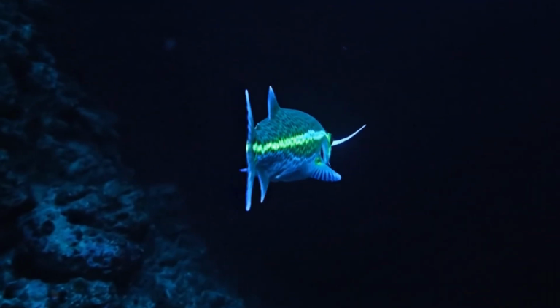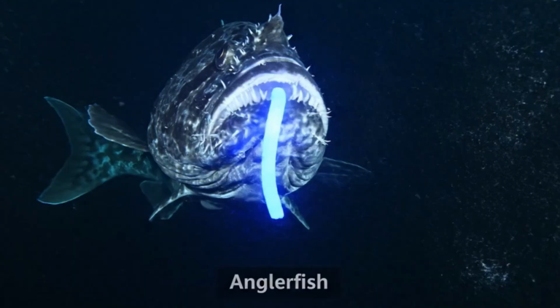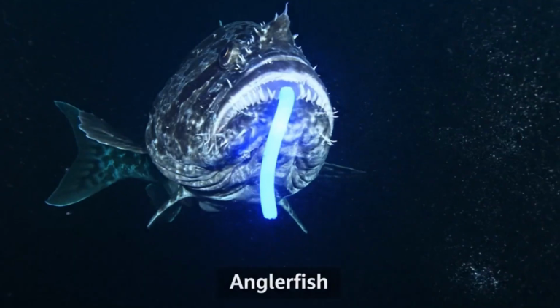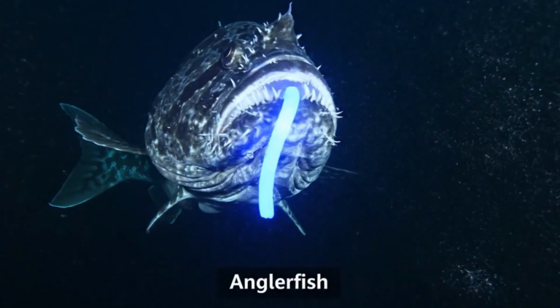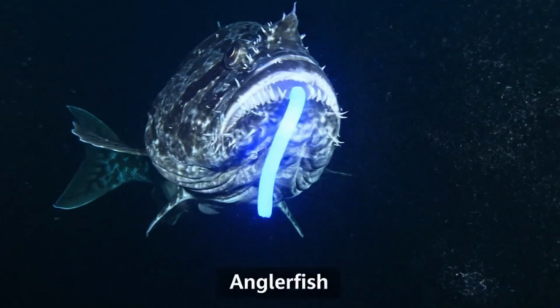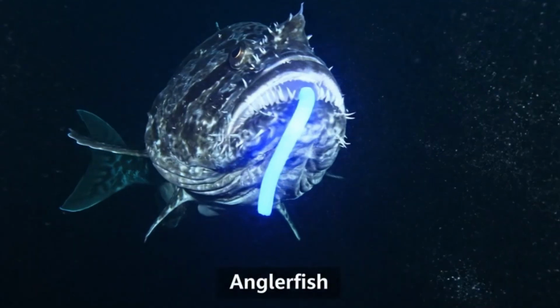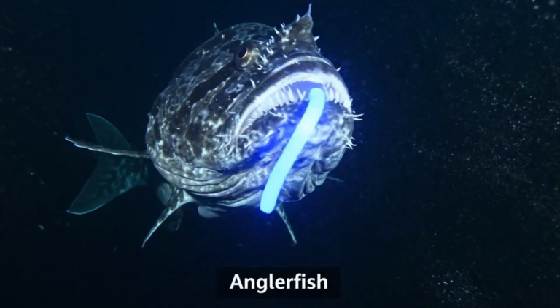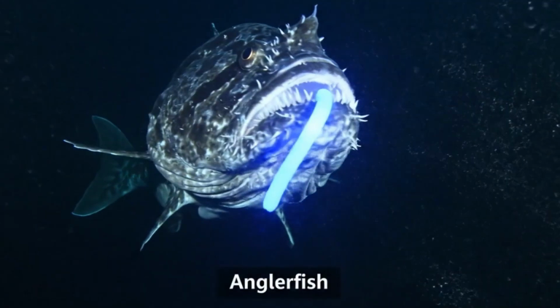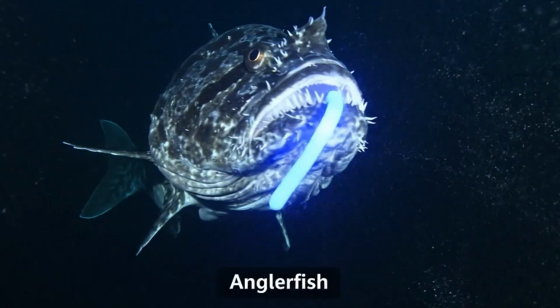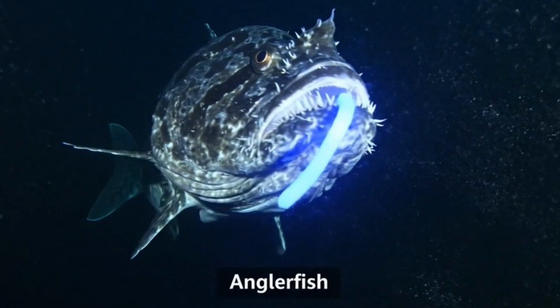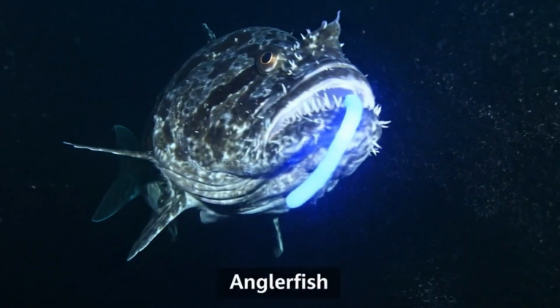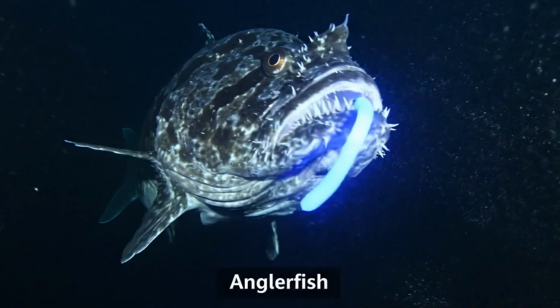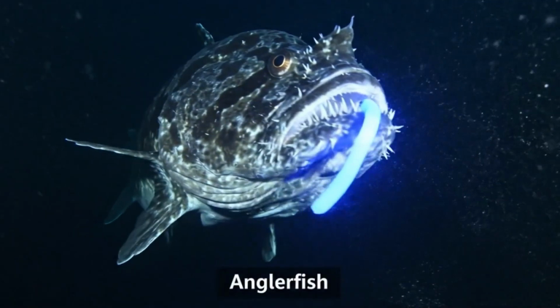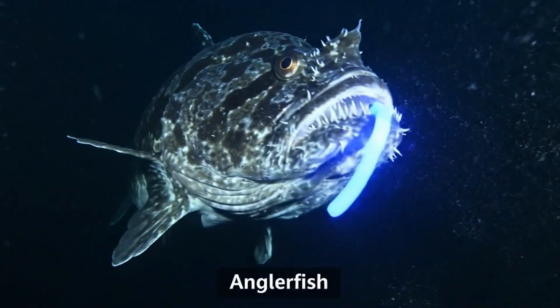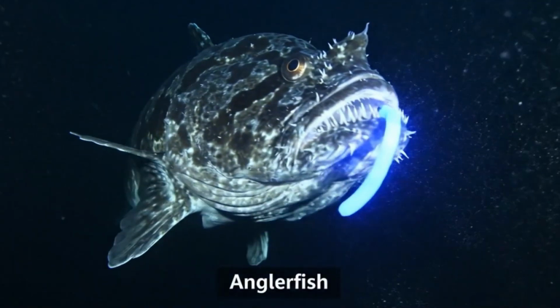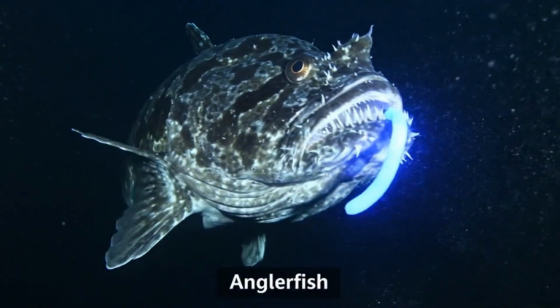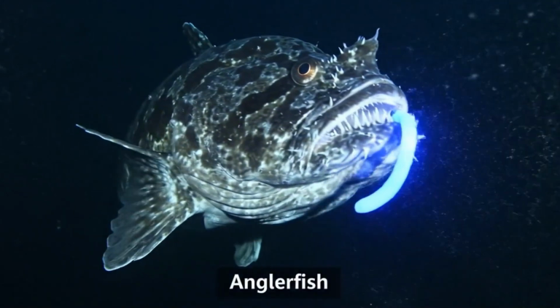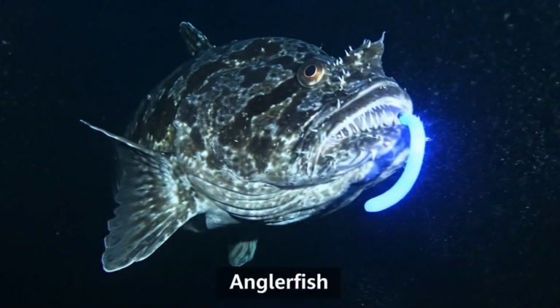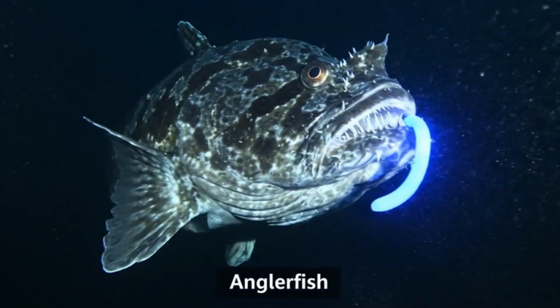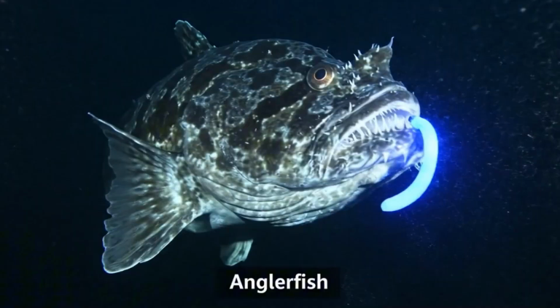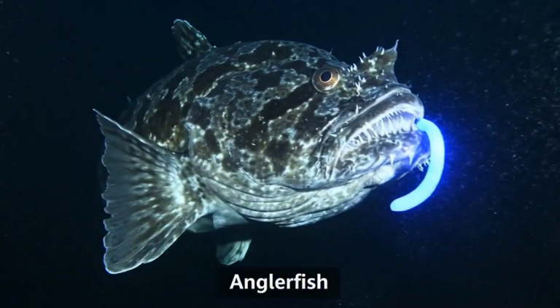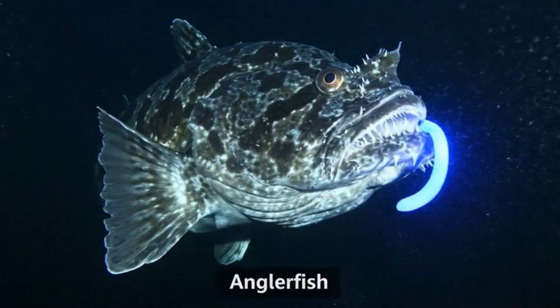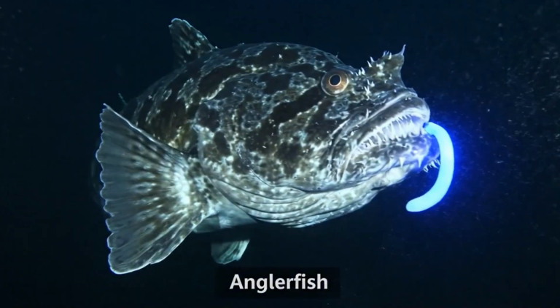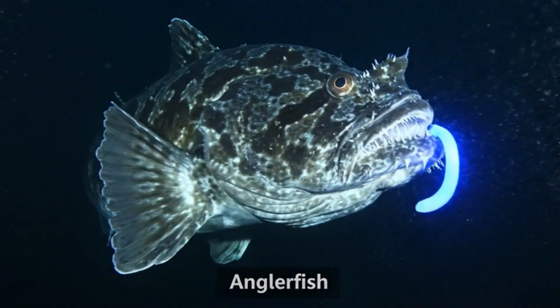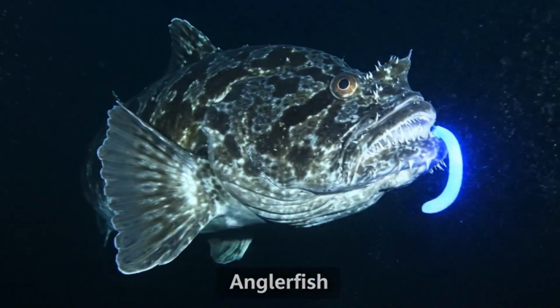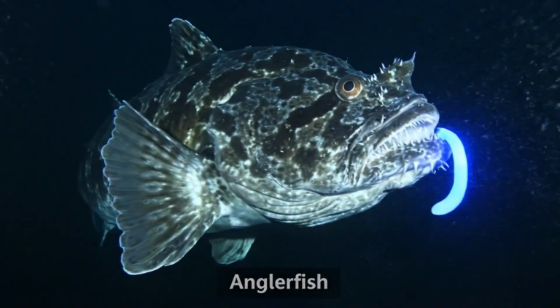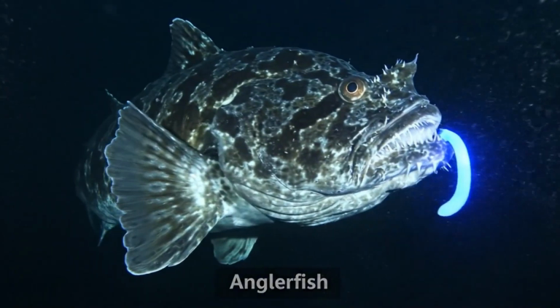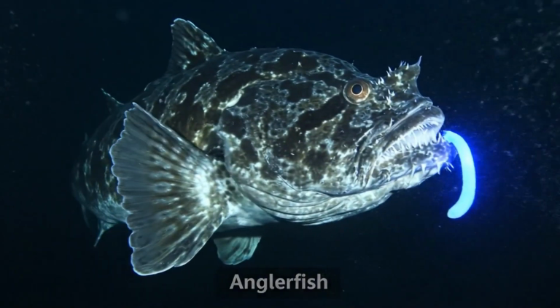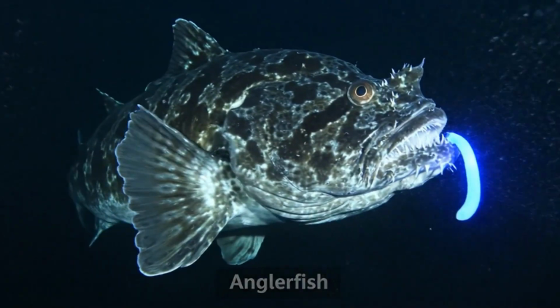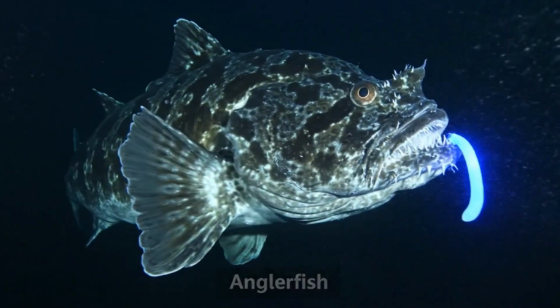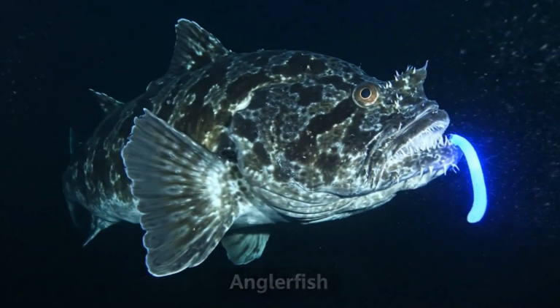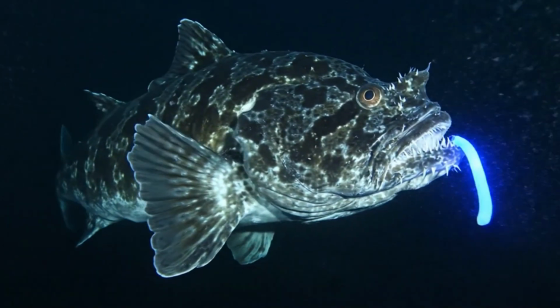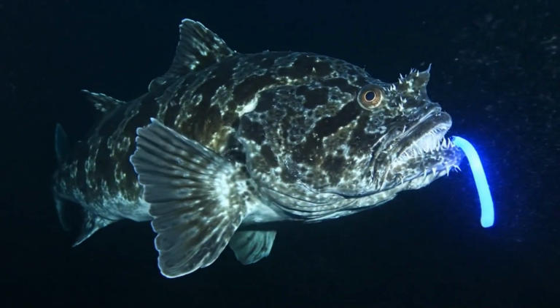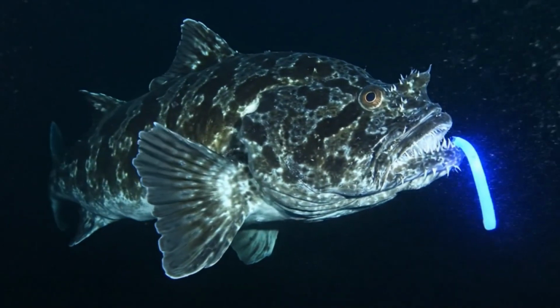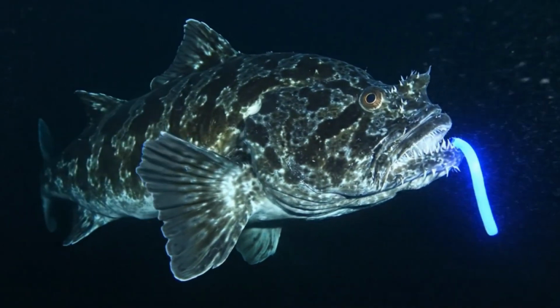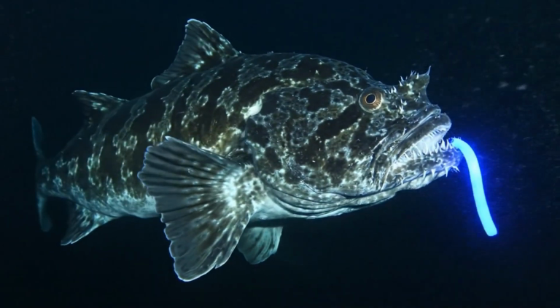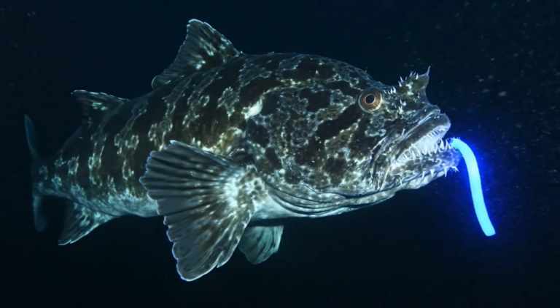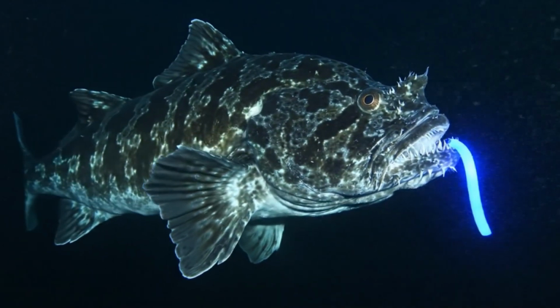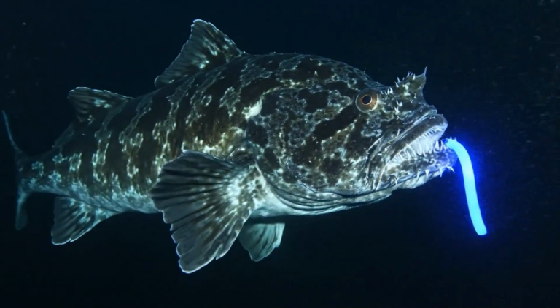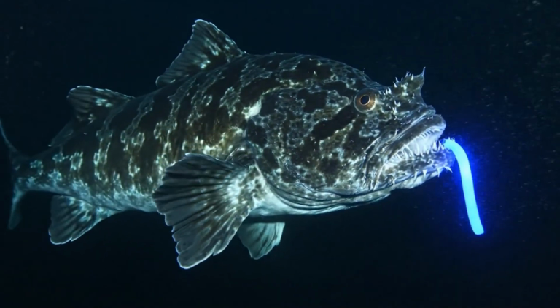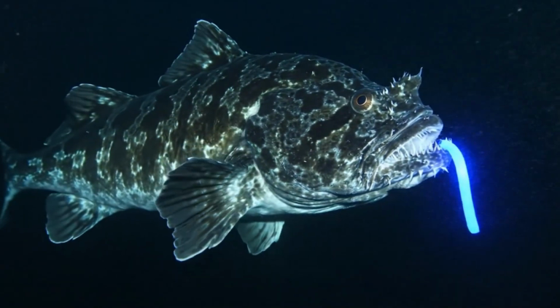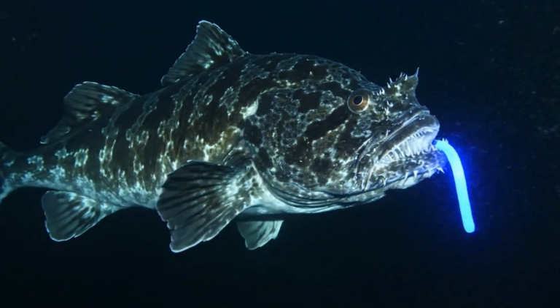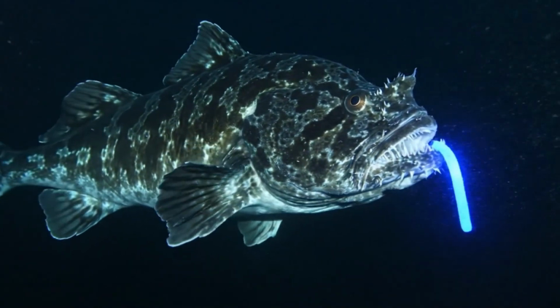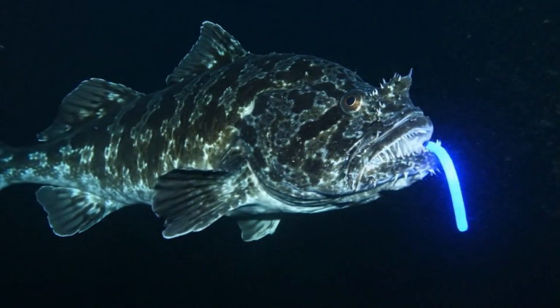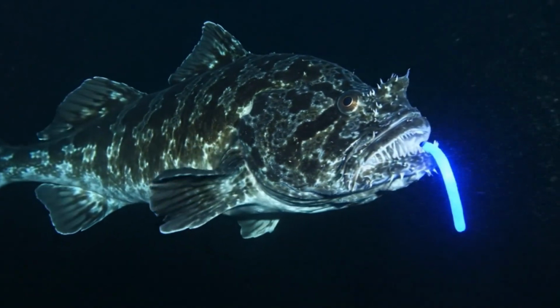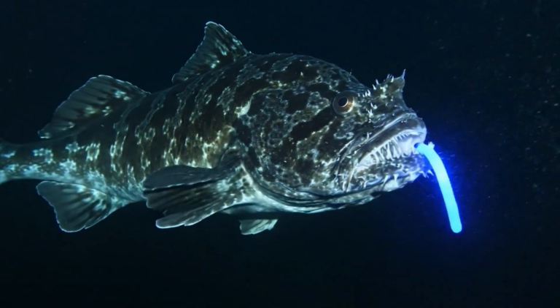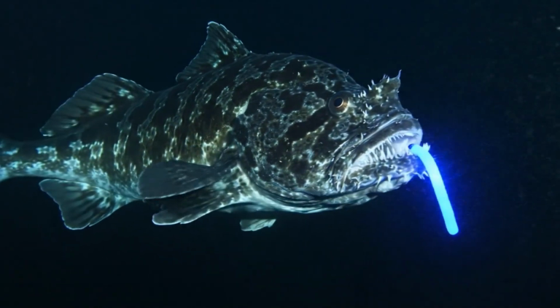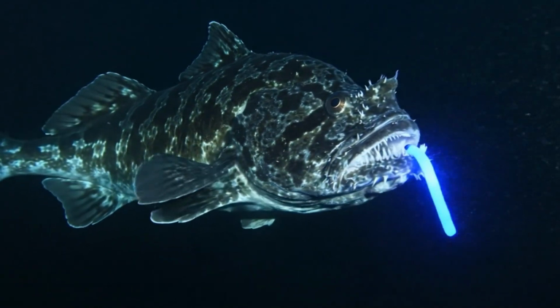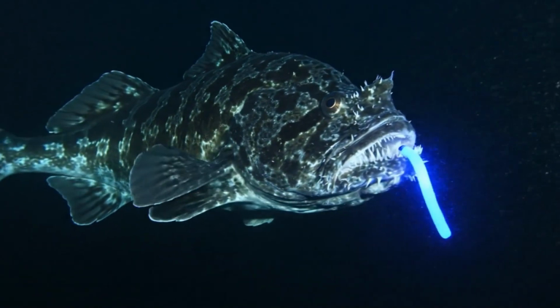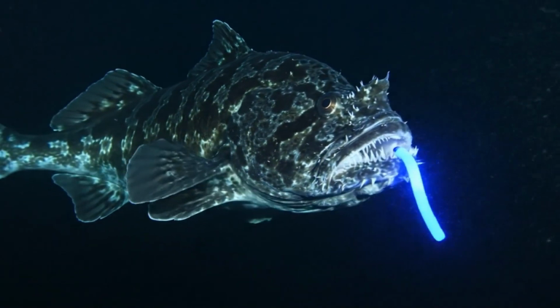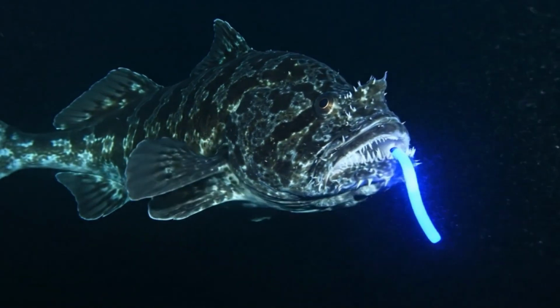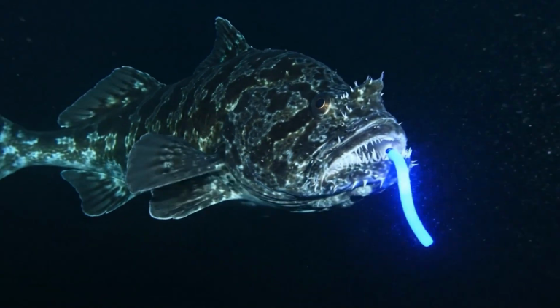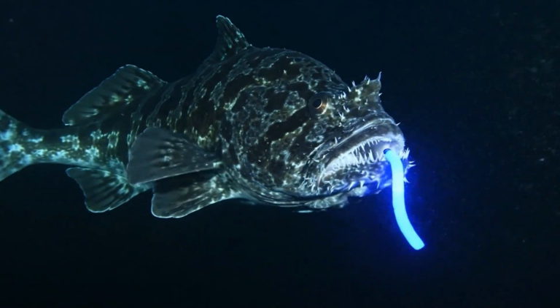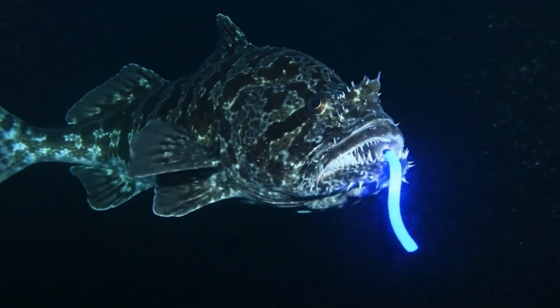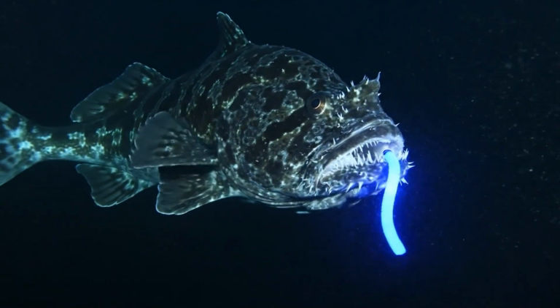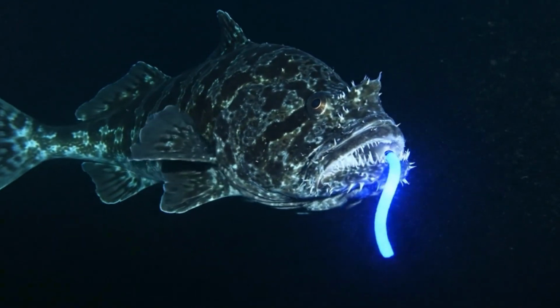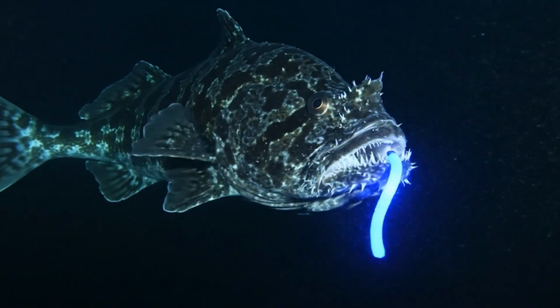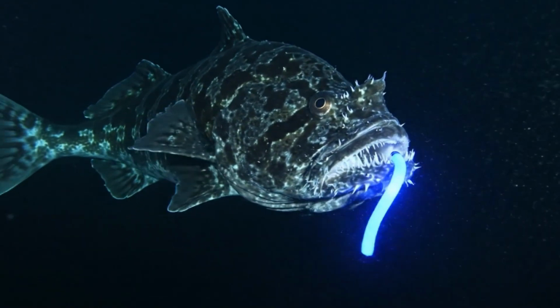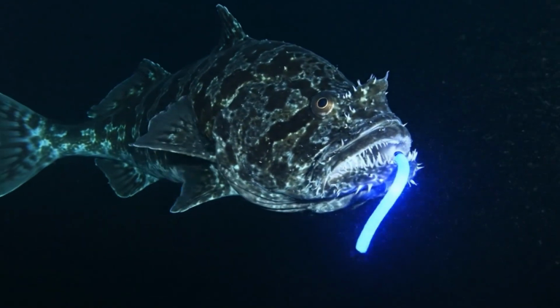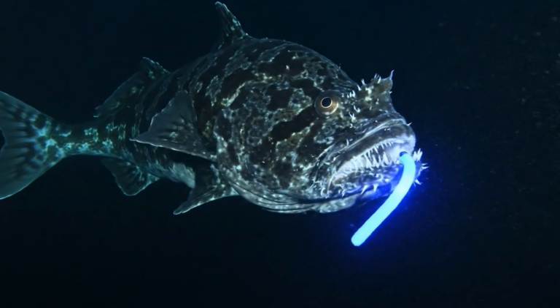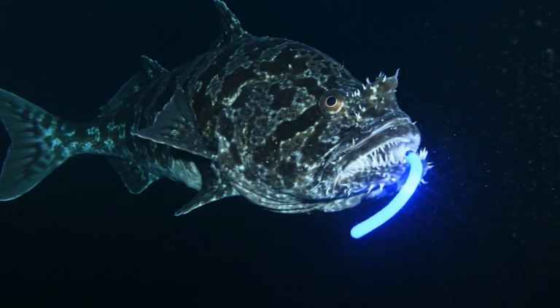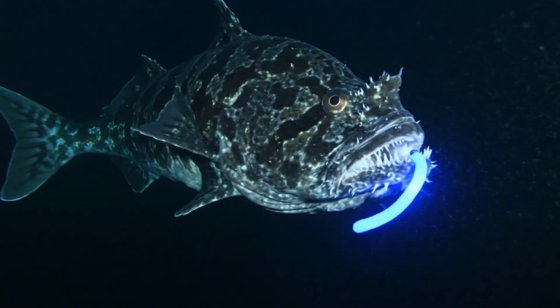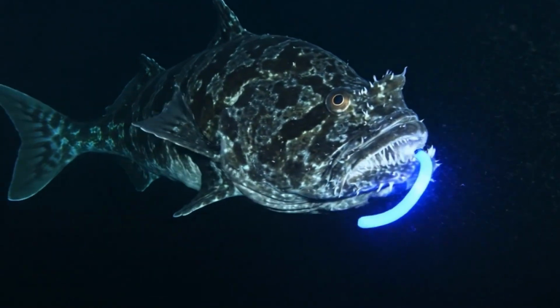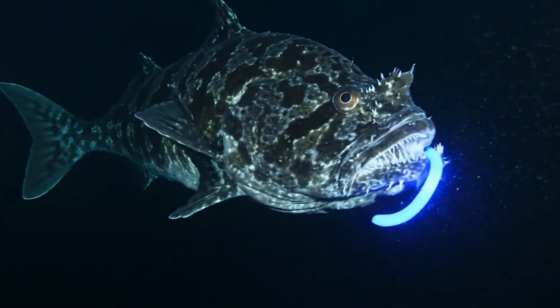Say hello to the anglerfish. It has a glowing lure on its head, living in the deep Atlantic Ocean.